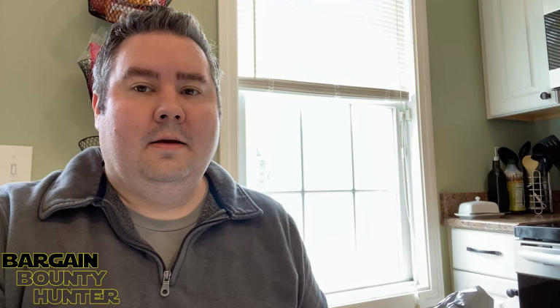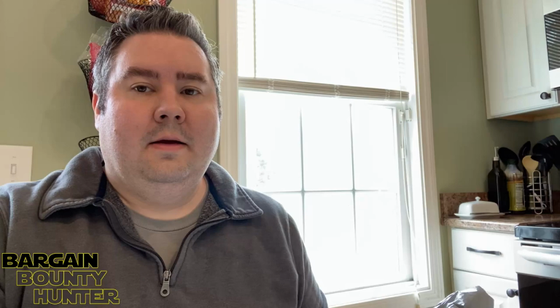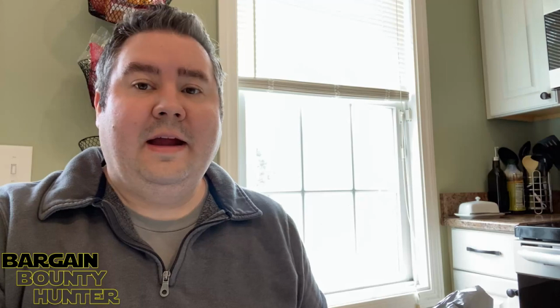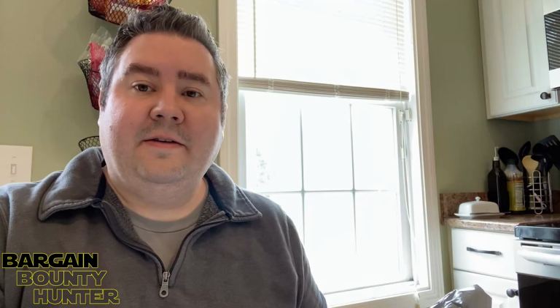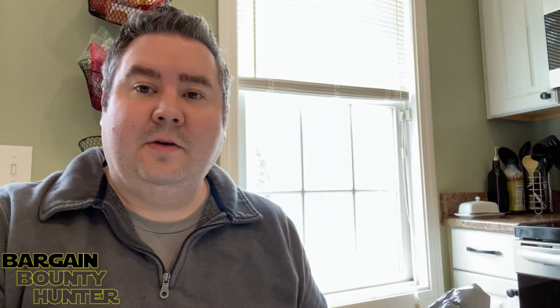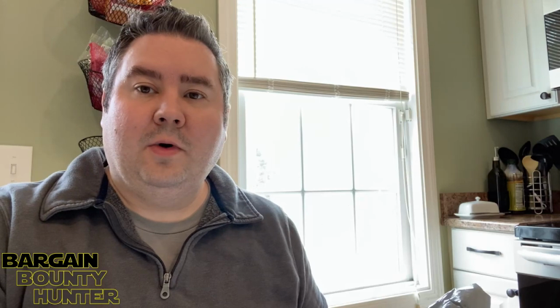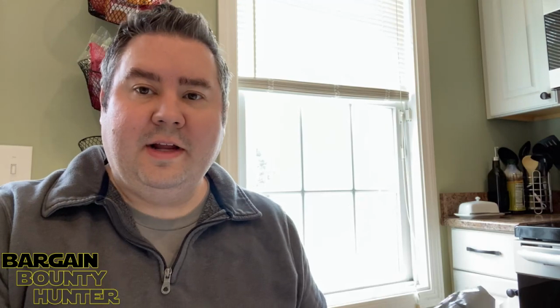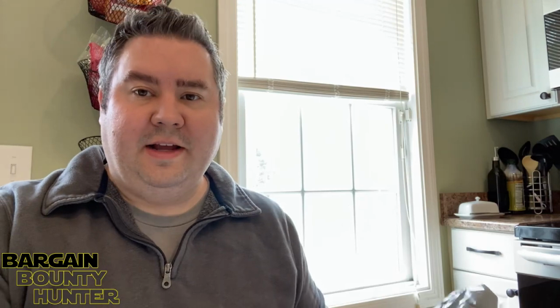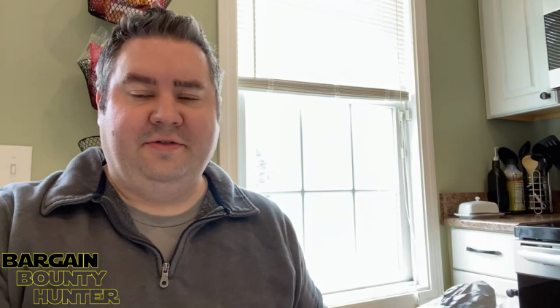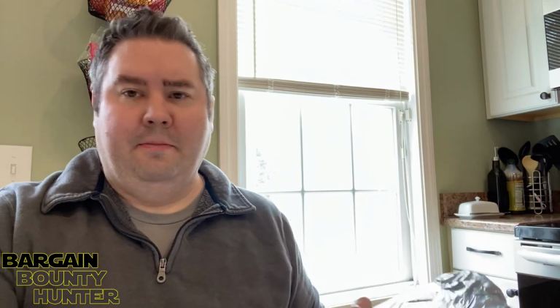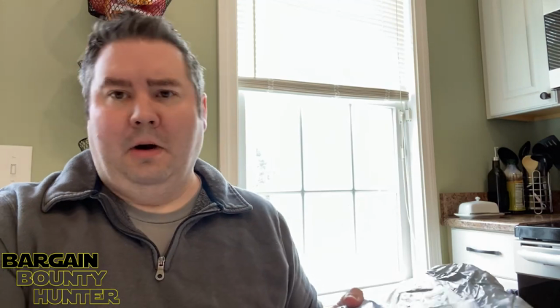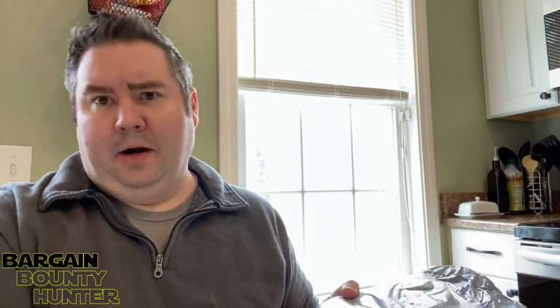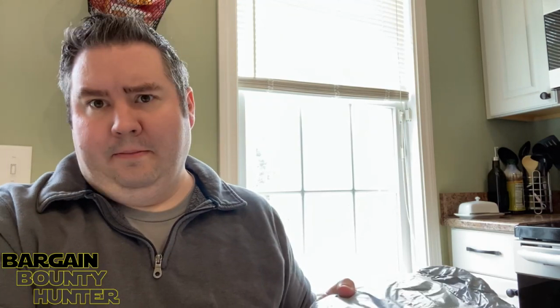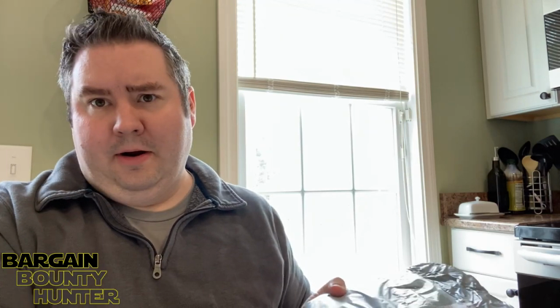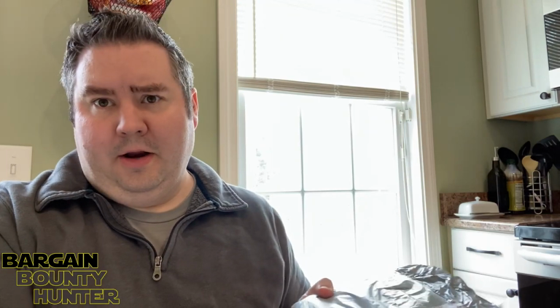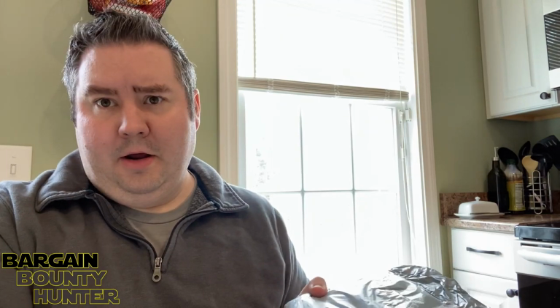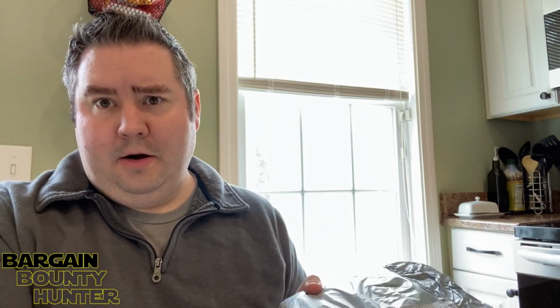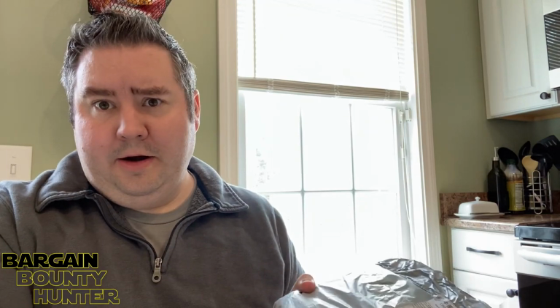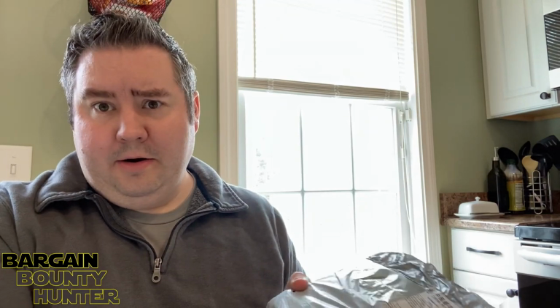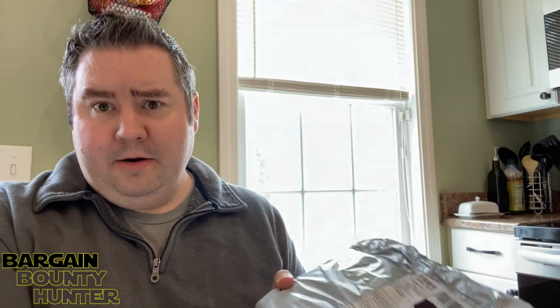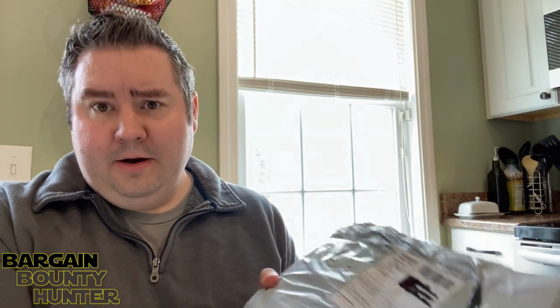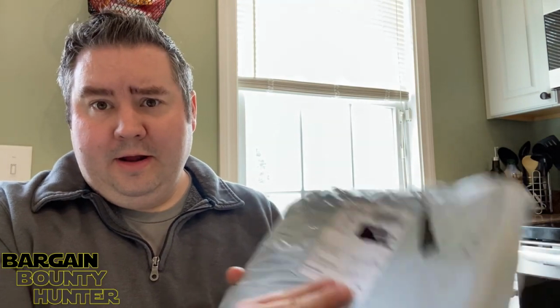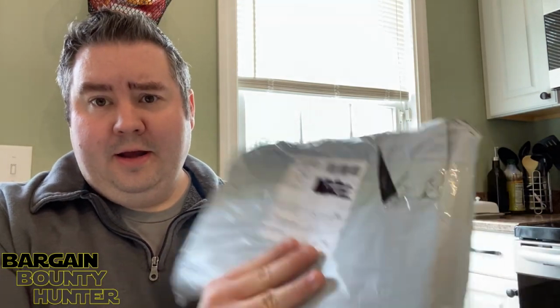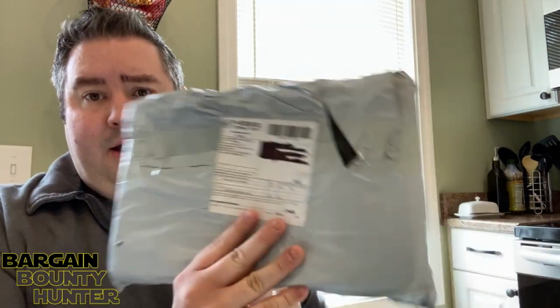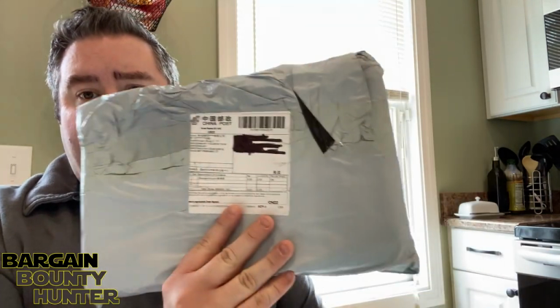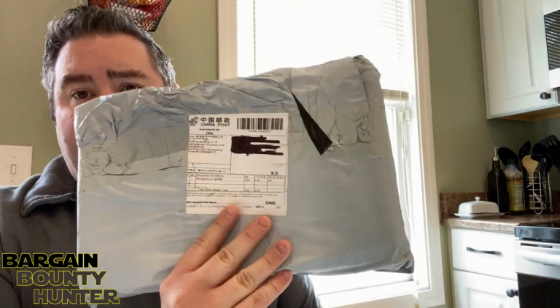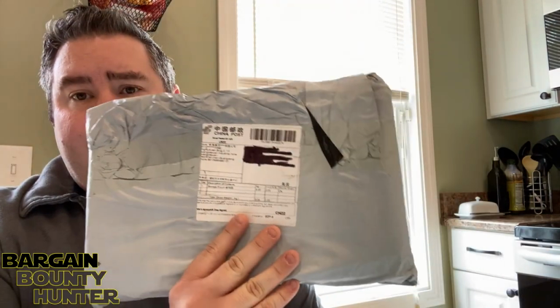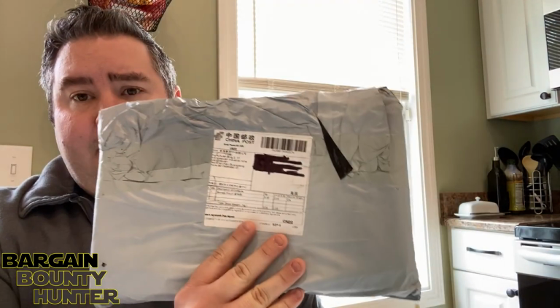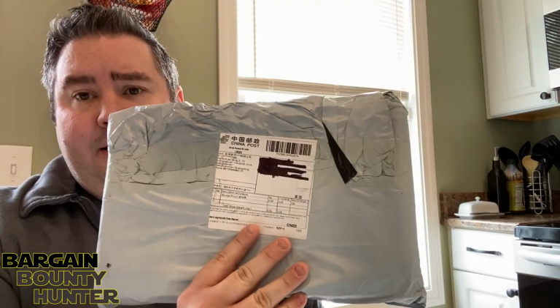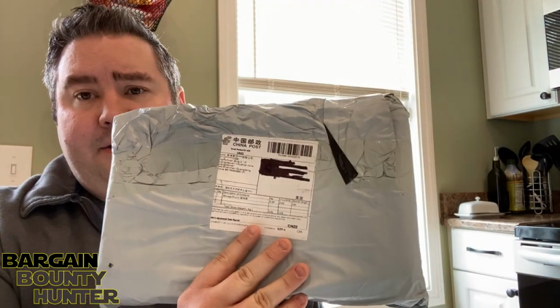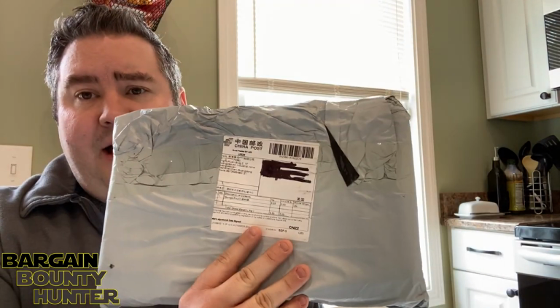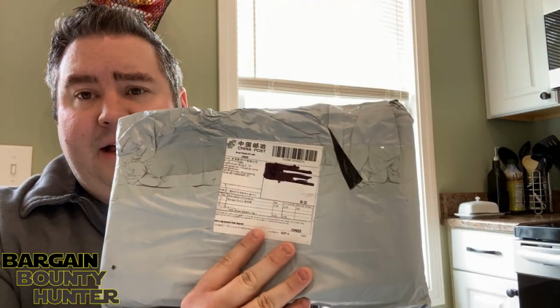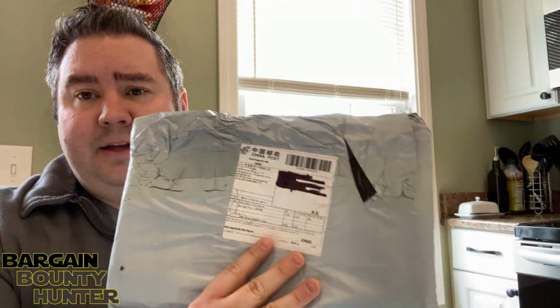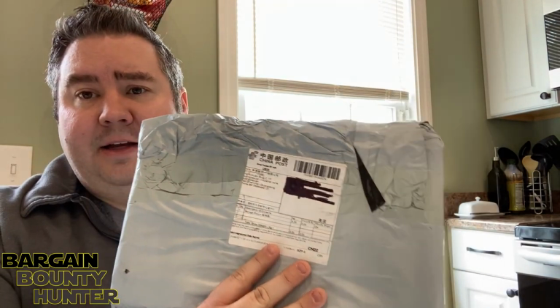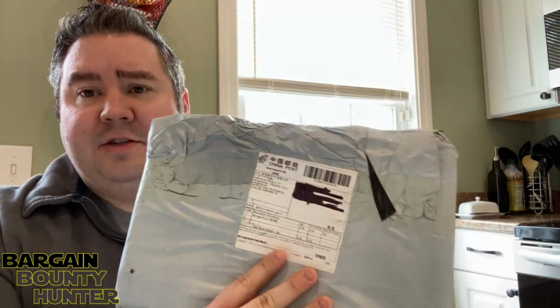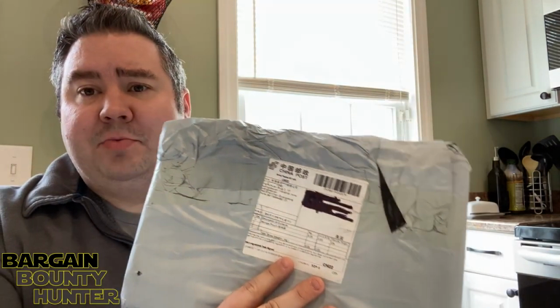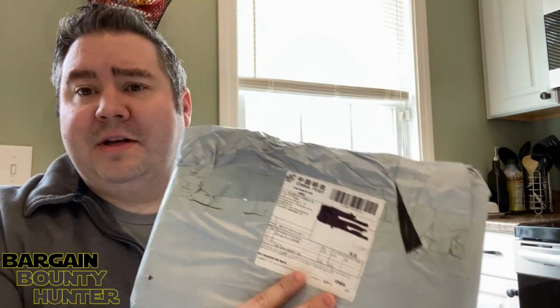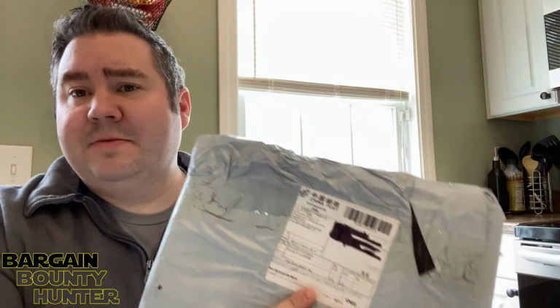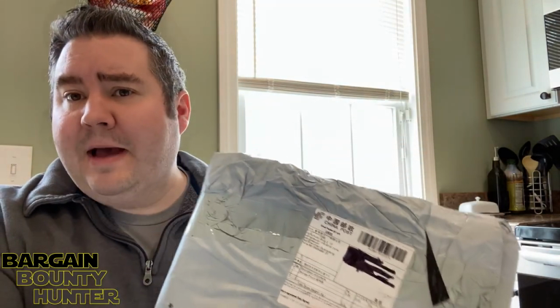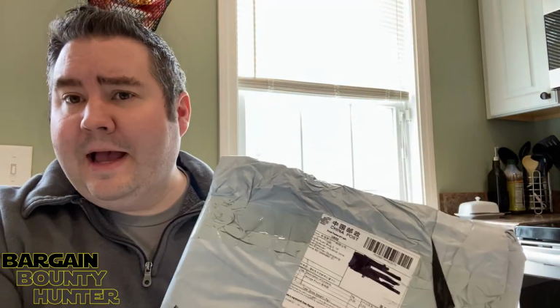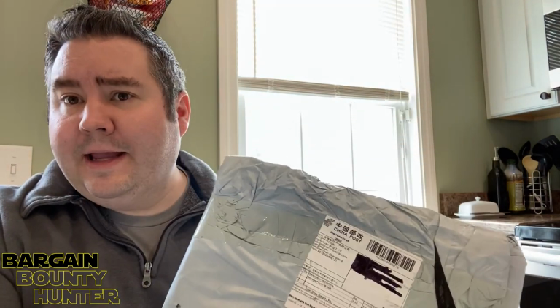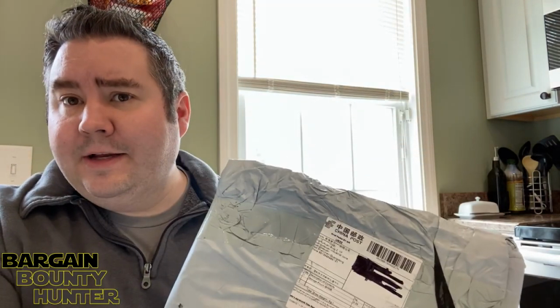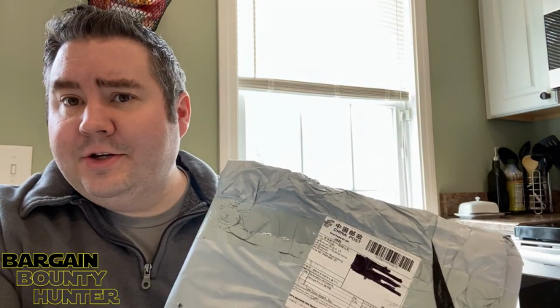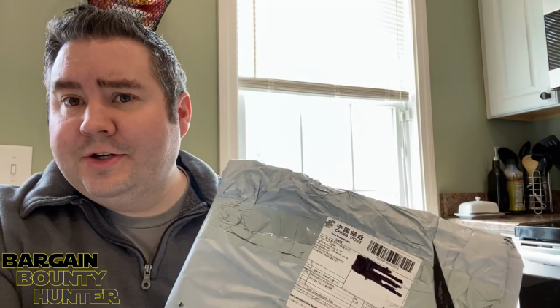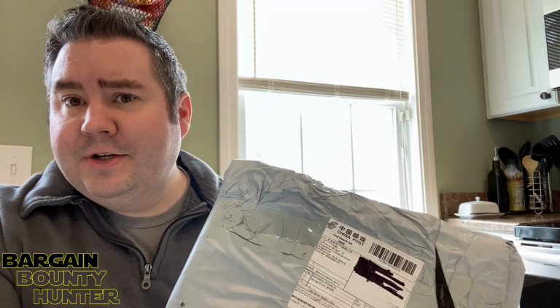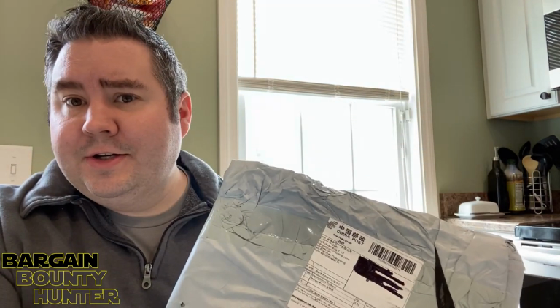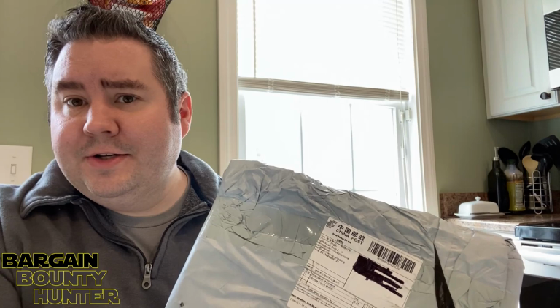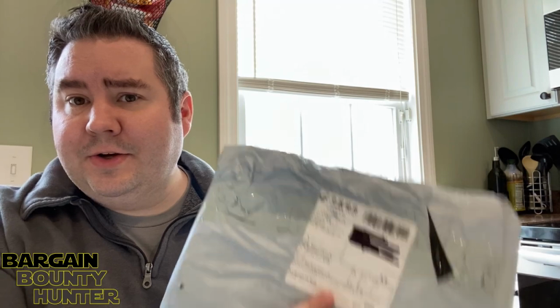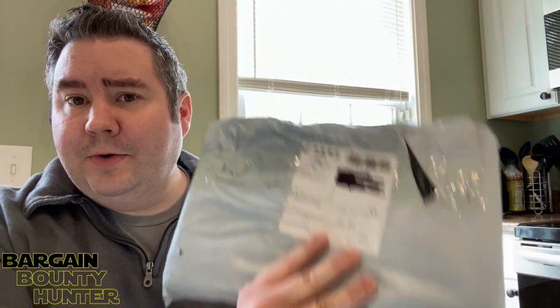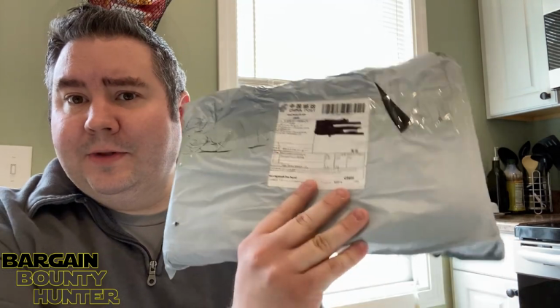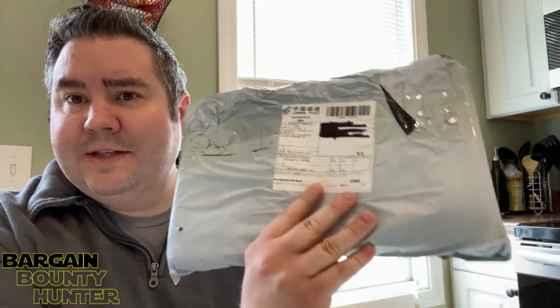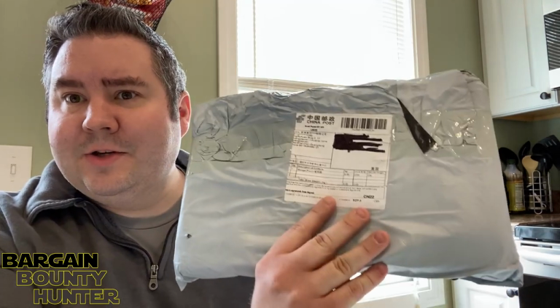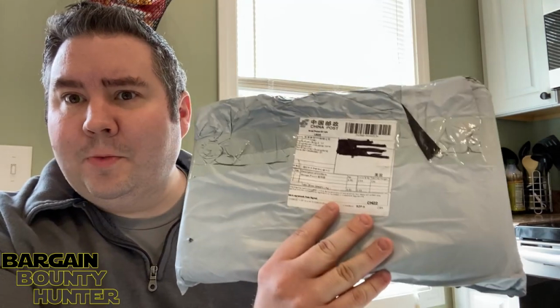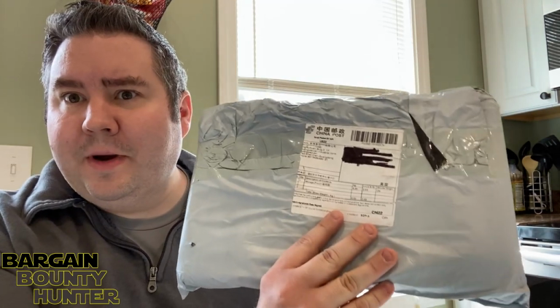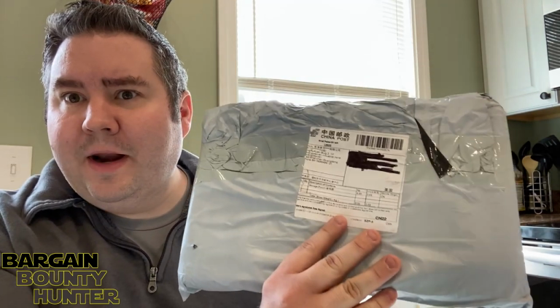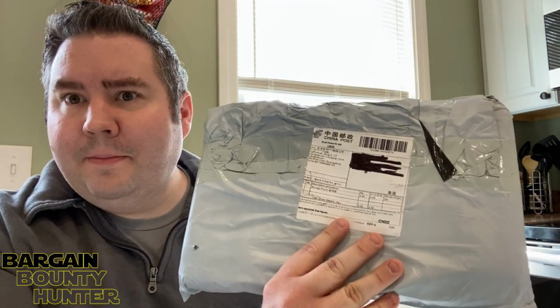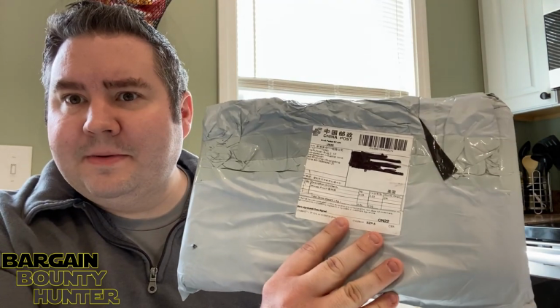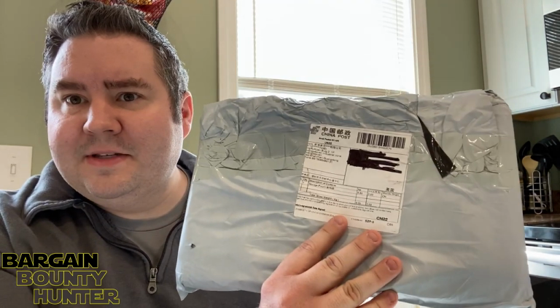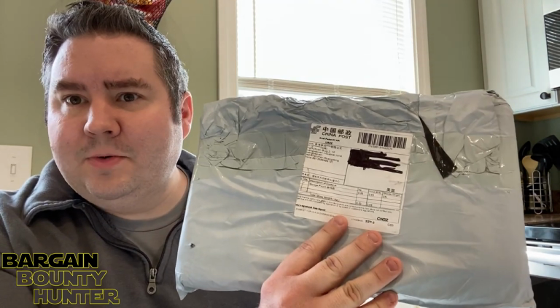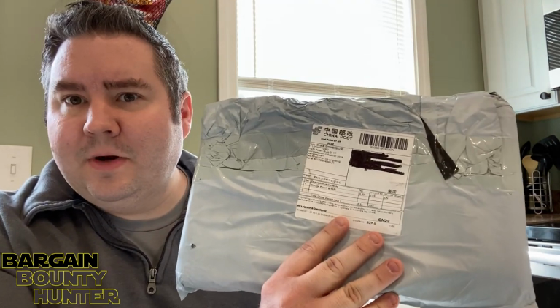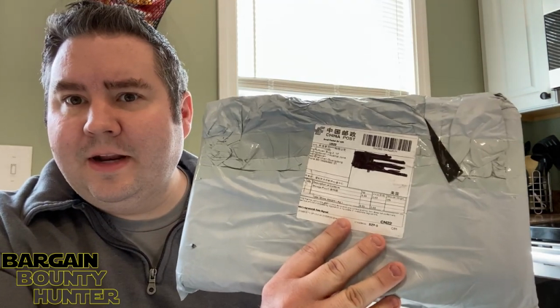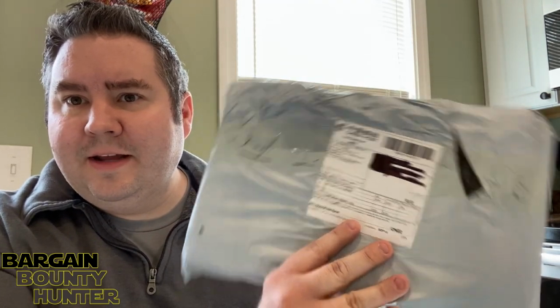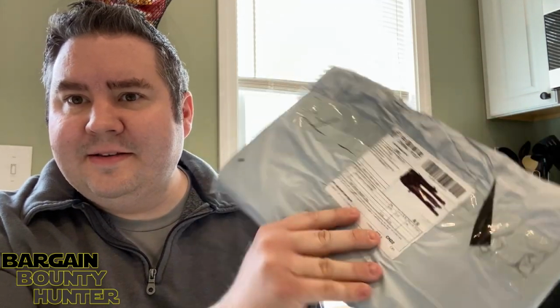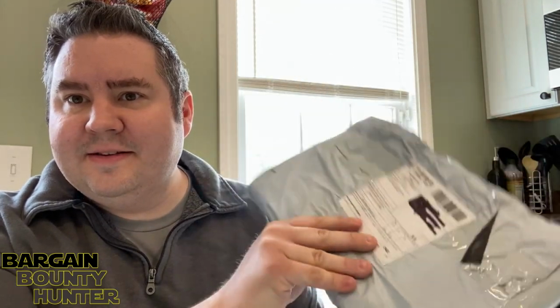Hey everyone, it's the Bargain Bounty Hunter here. I got another AliExpress package, so let's open it up and see what it is.